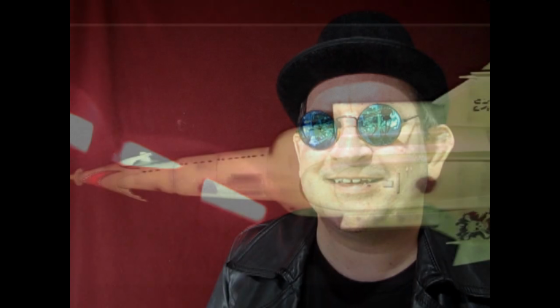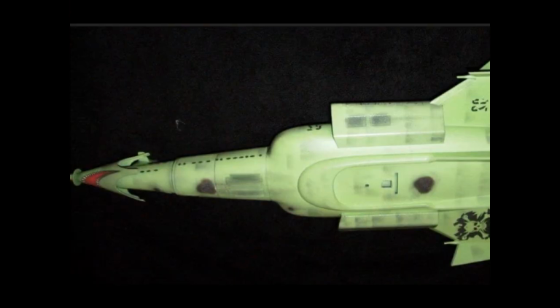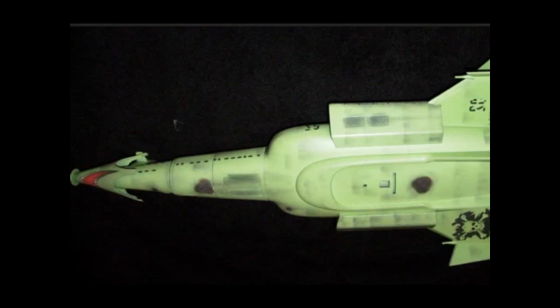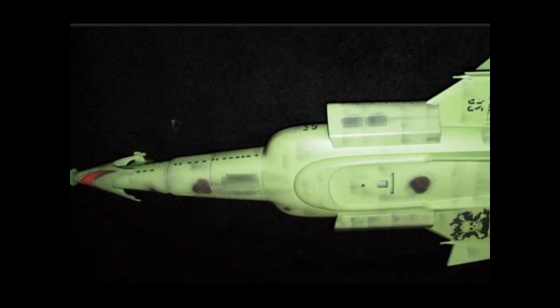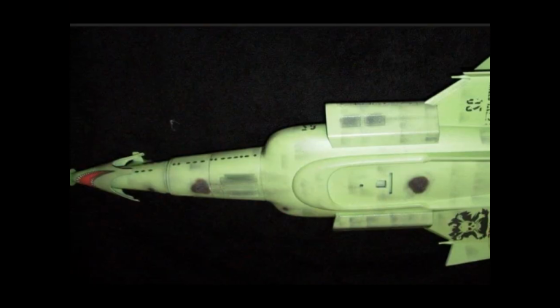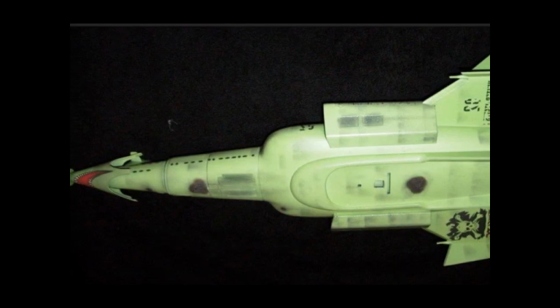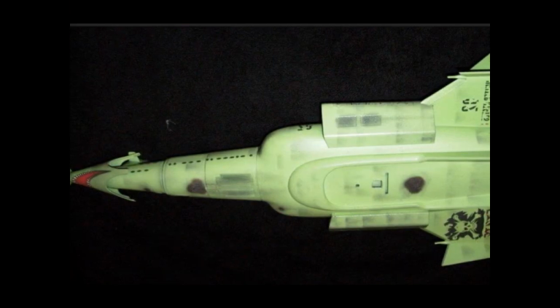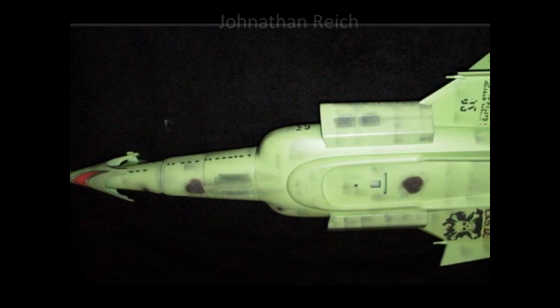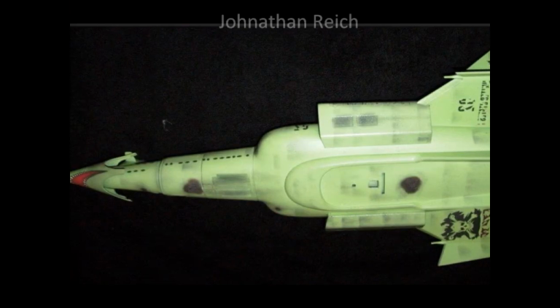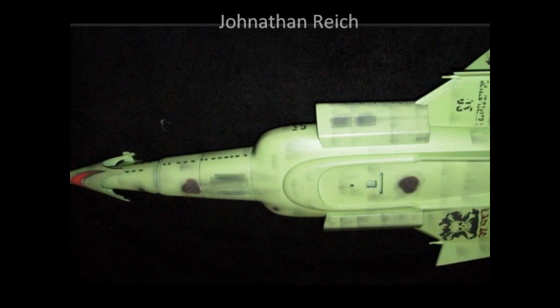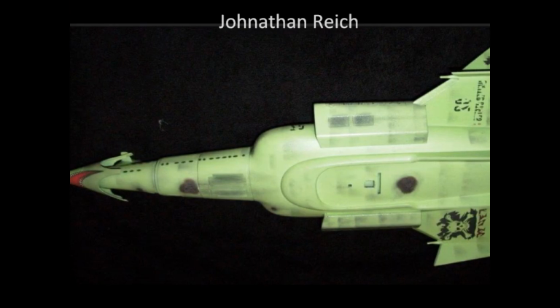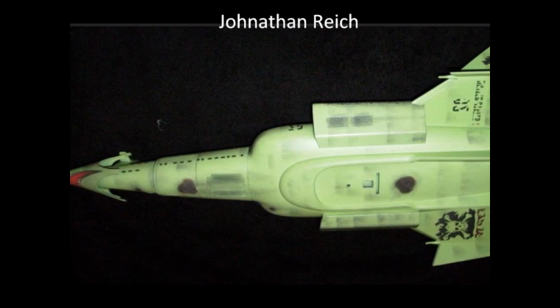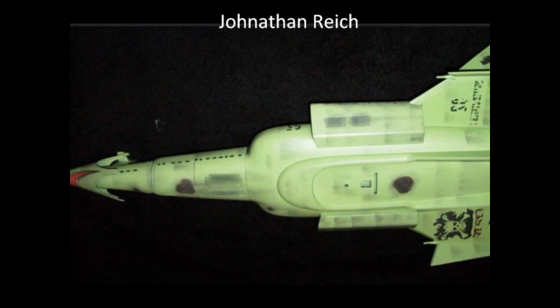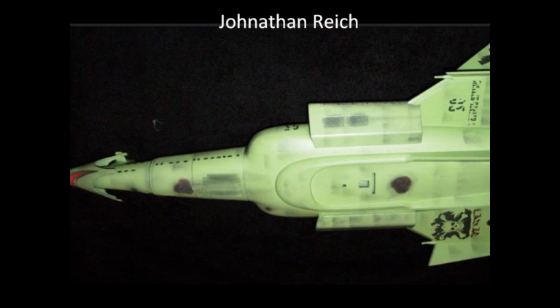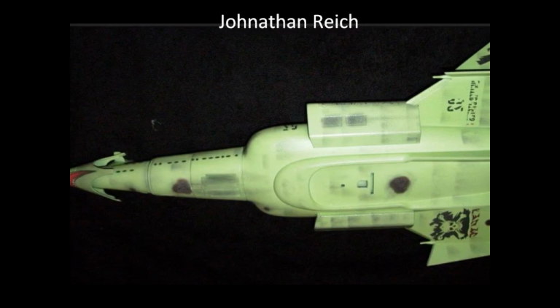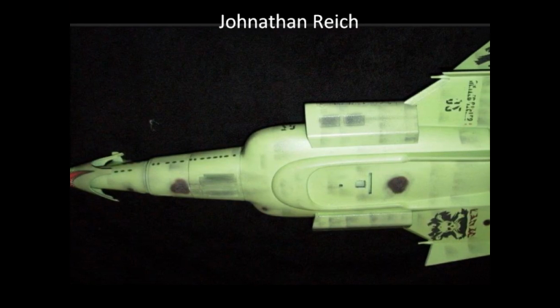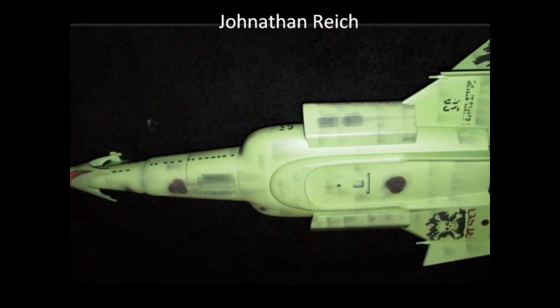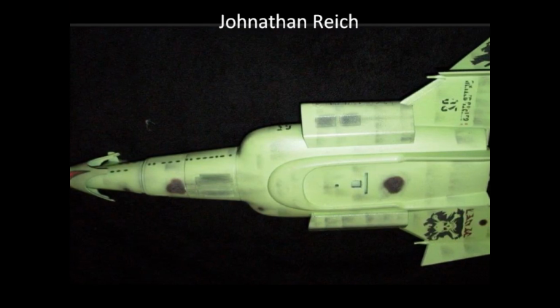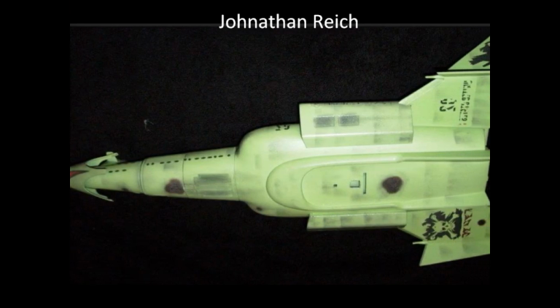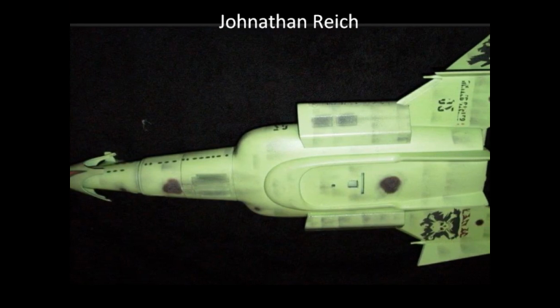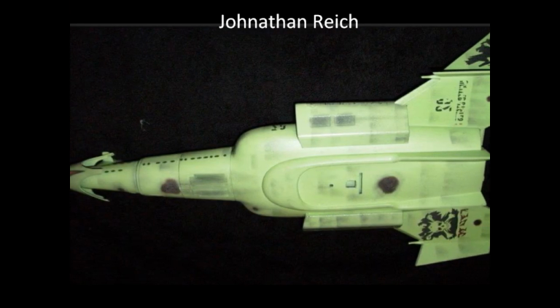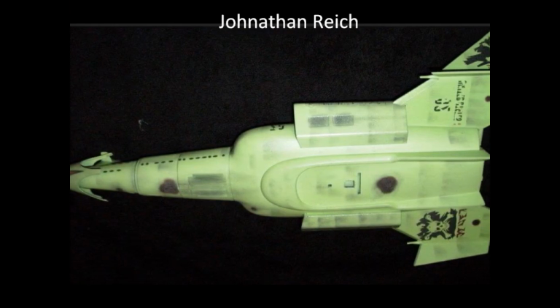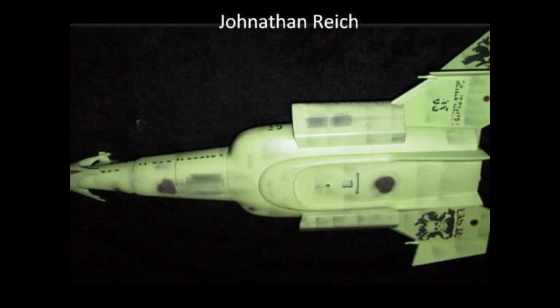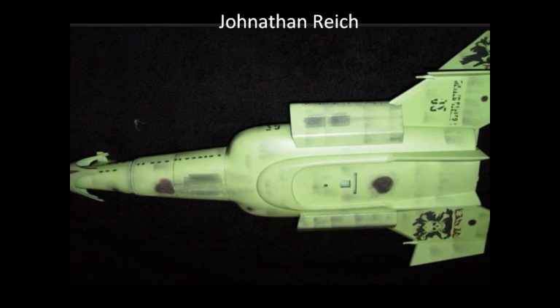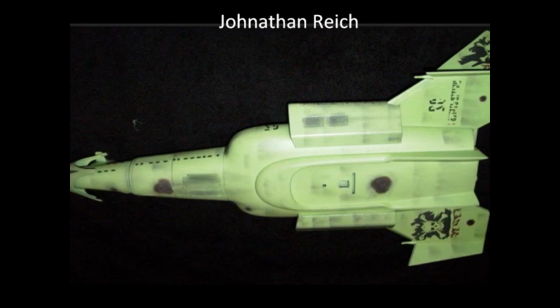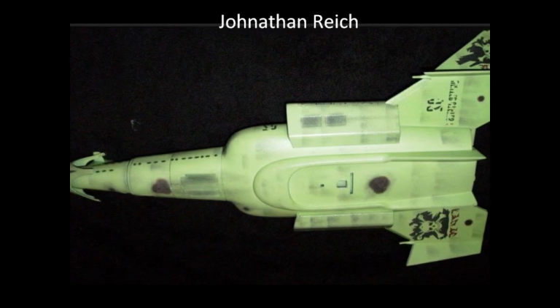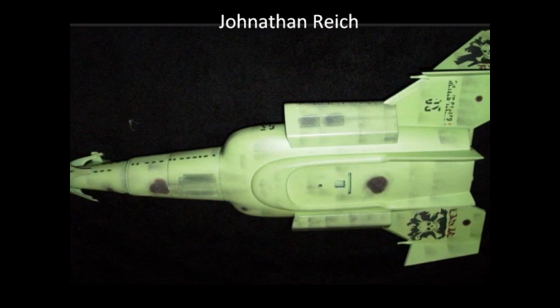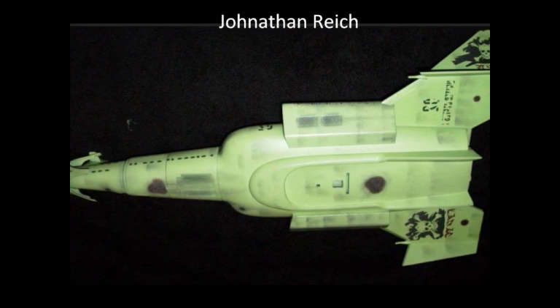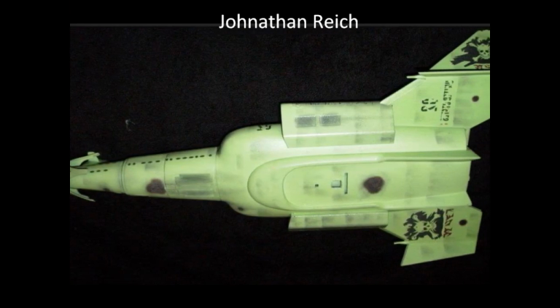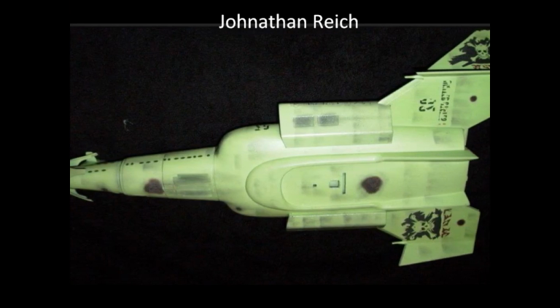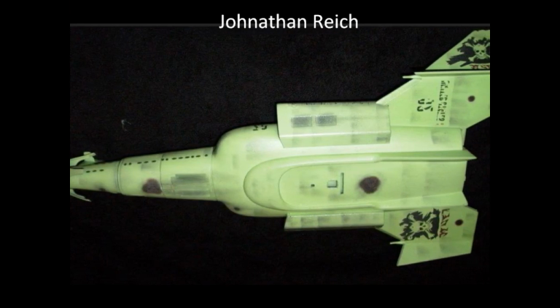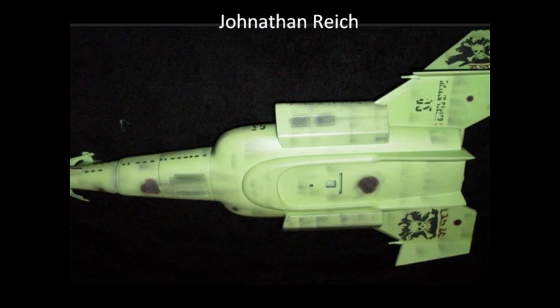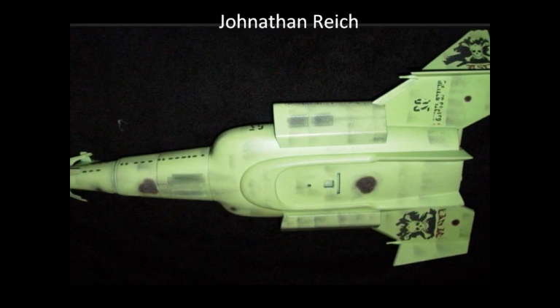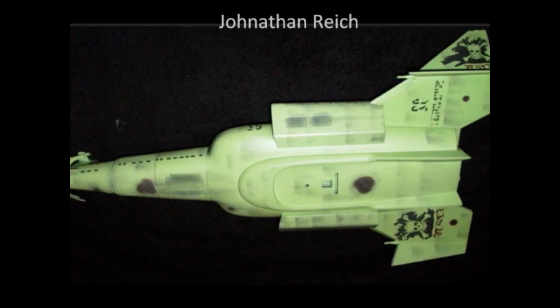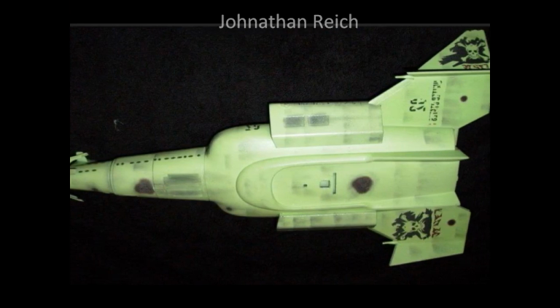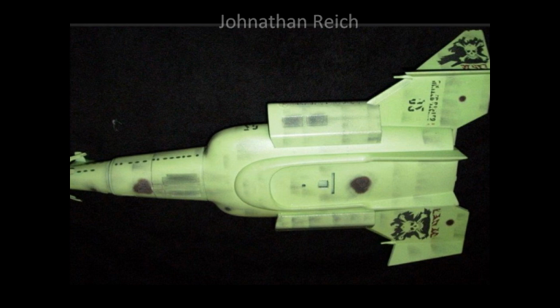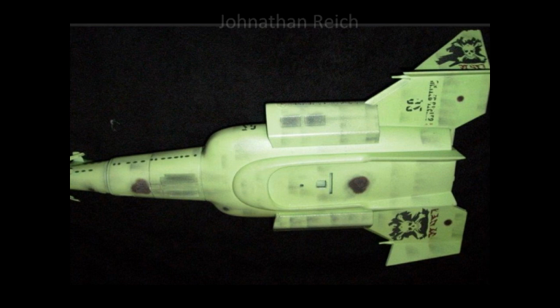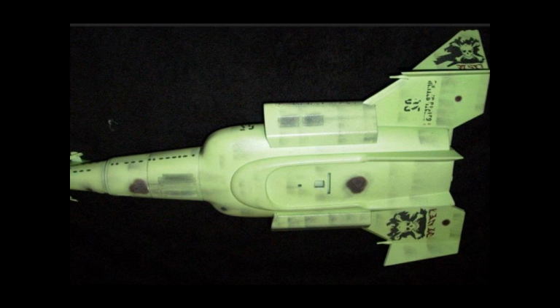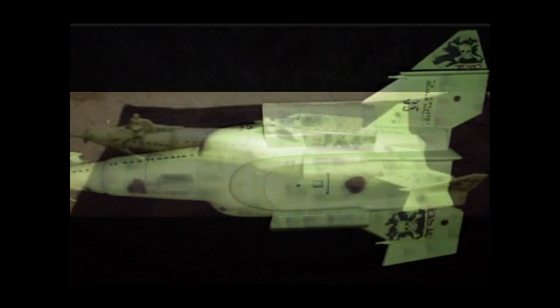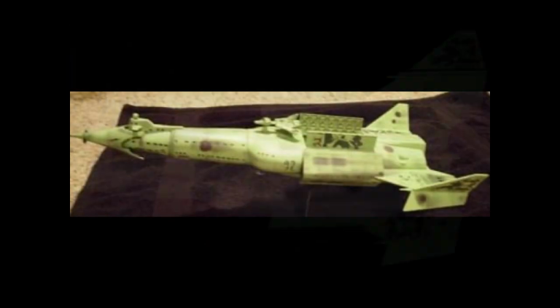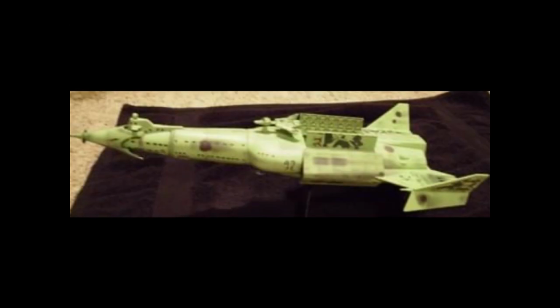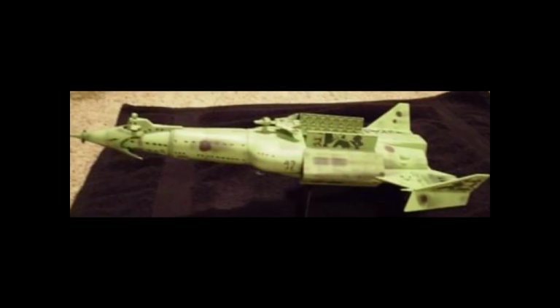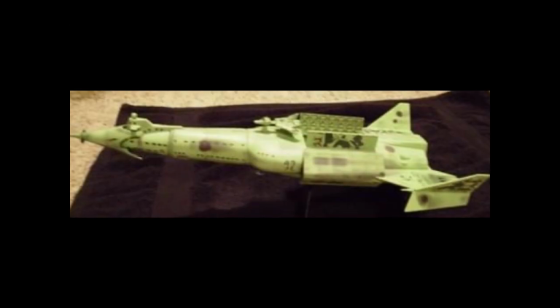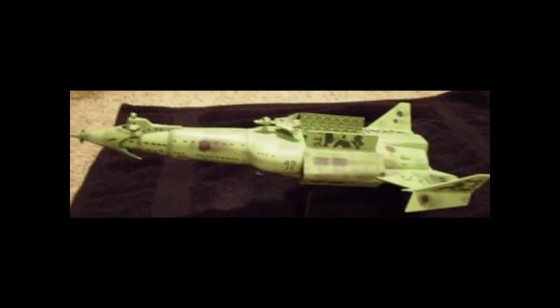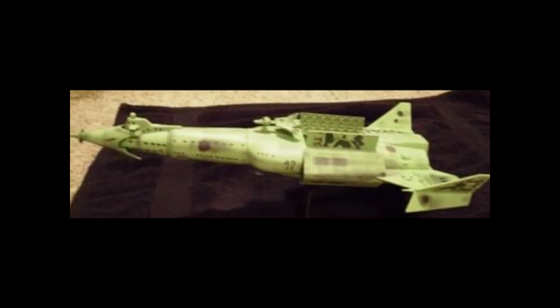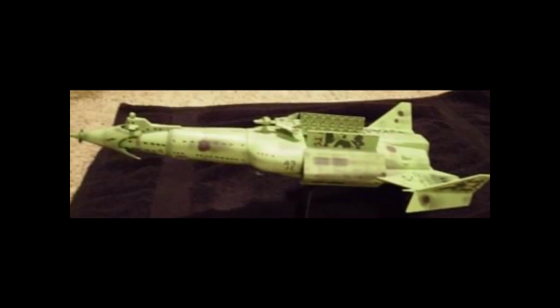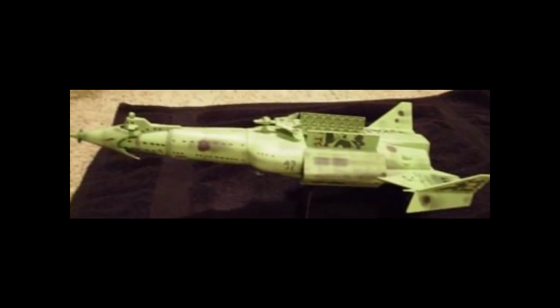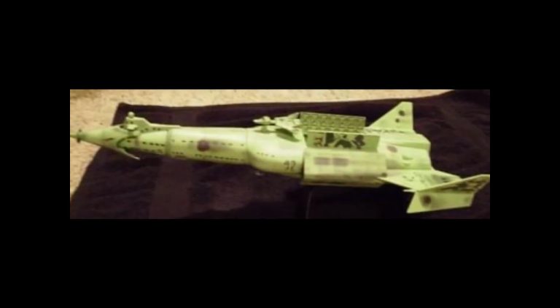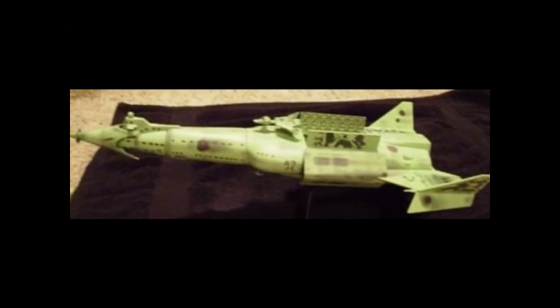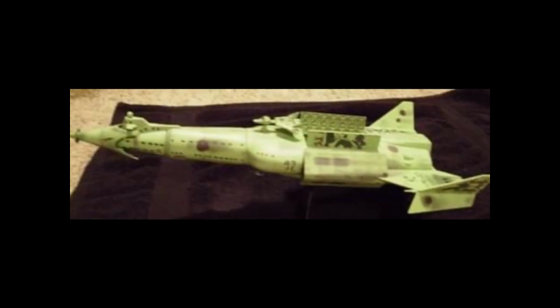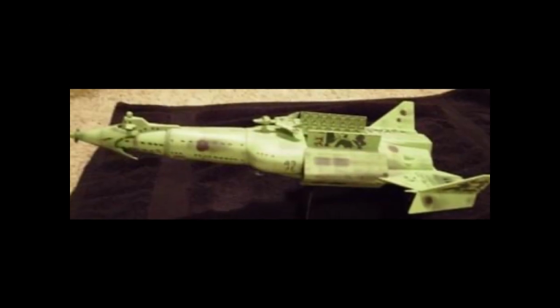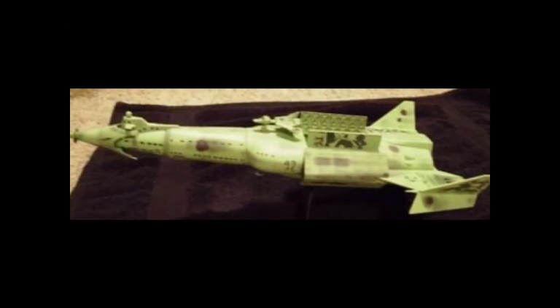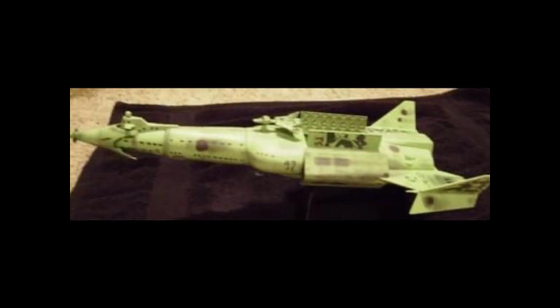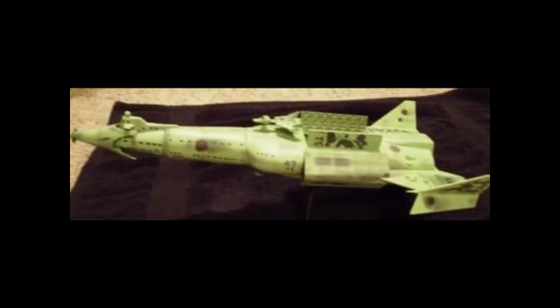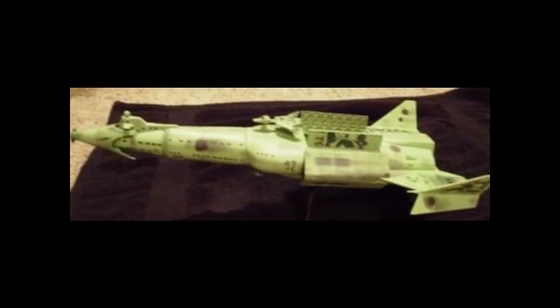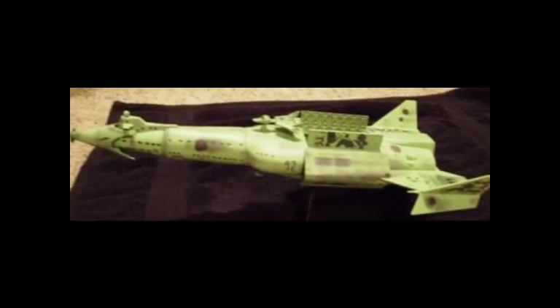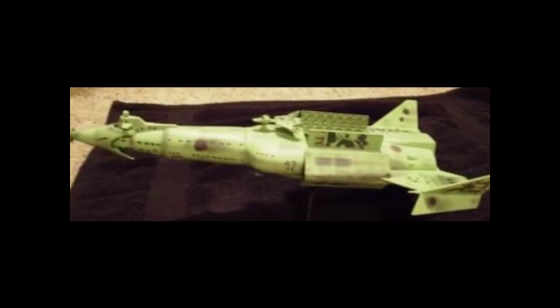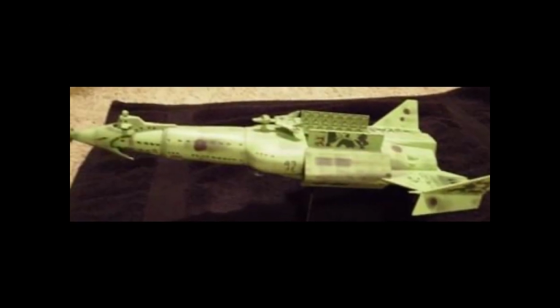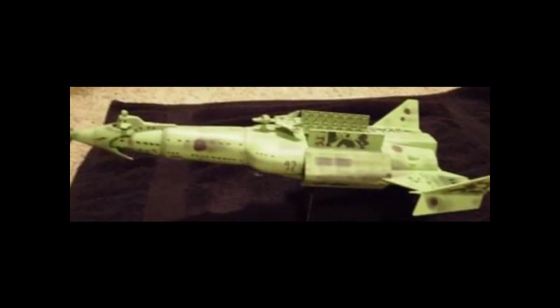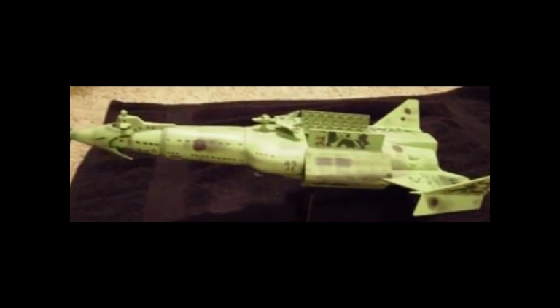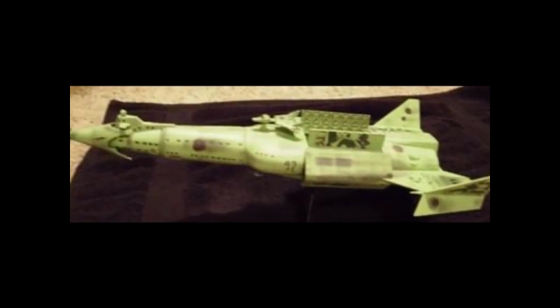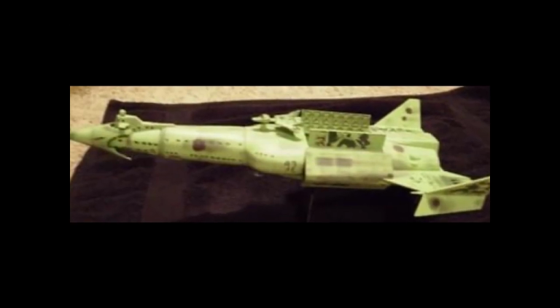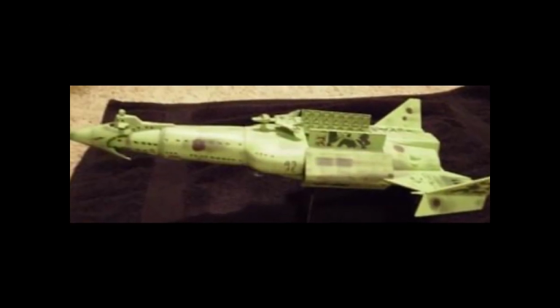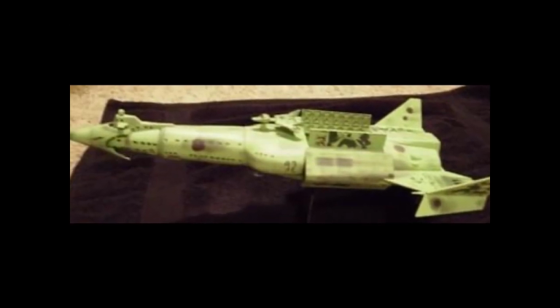This is the interplanetary UFO from Polar Lights. This model is built out of the box and features glow-in-the-dark paint.